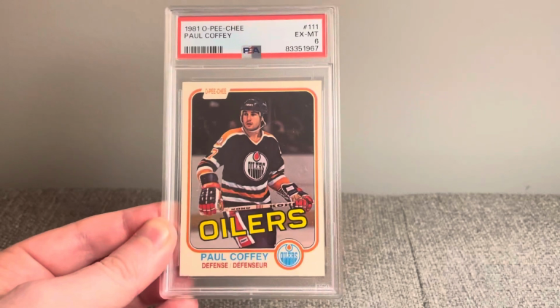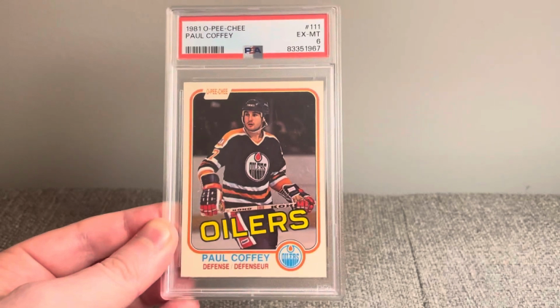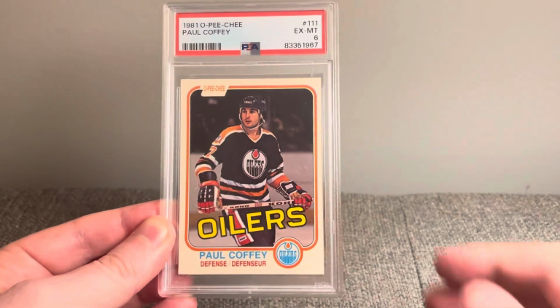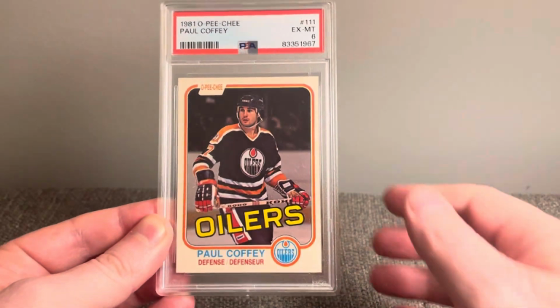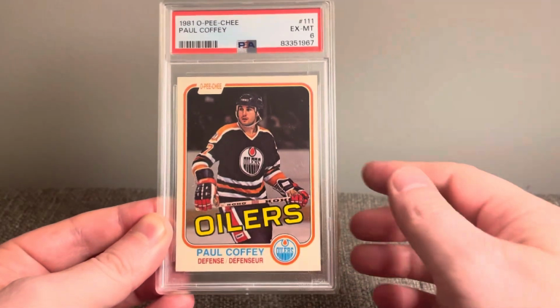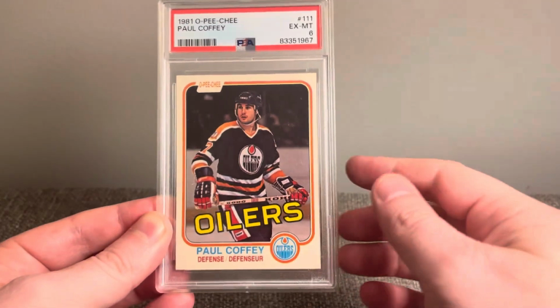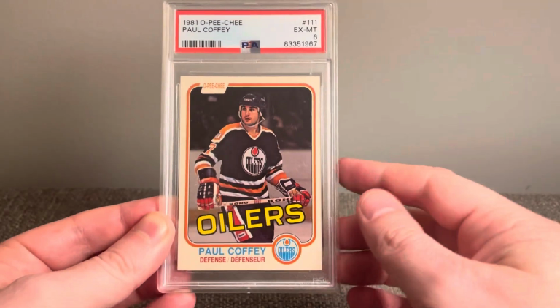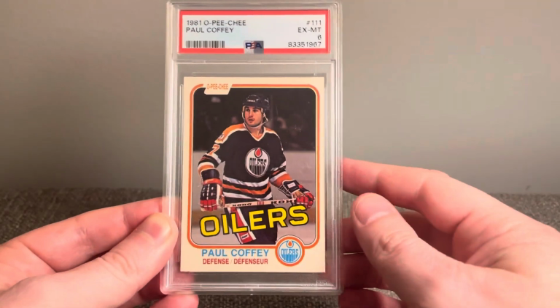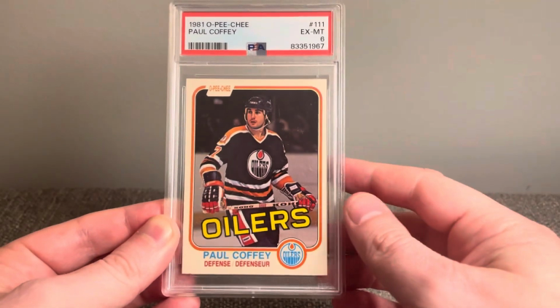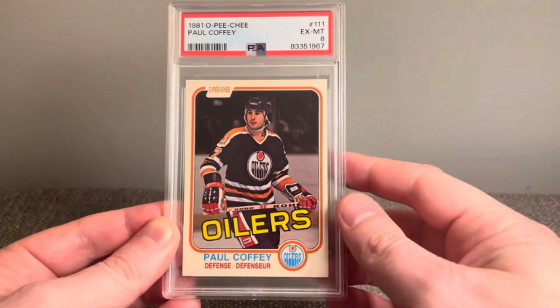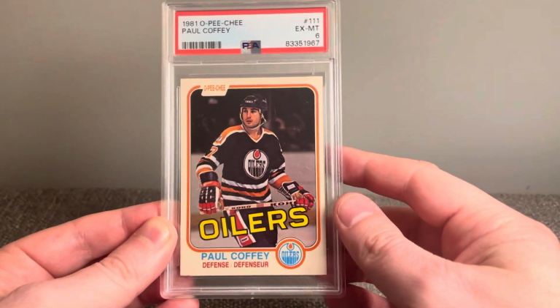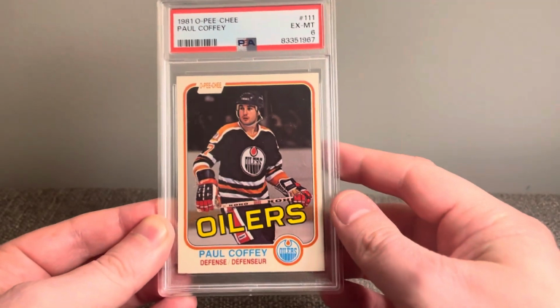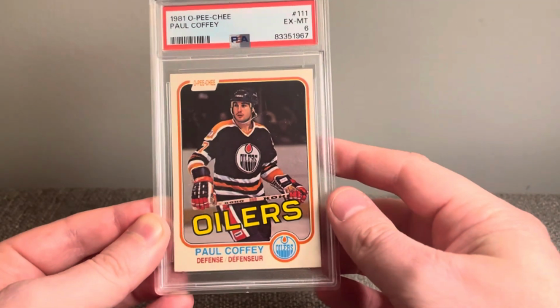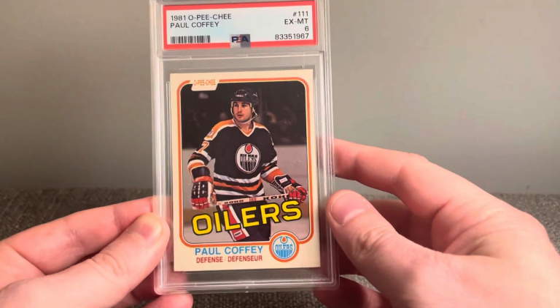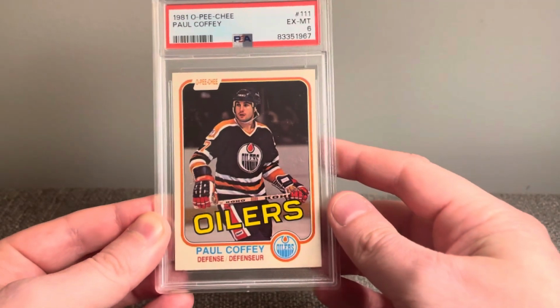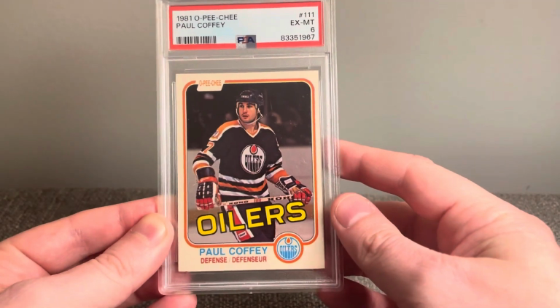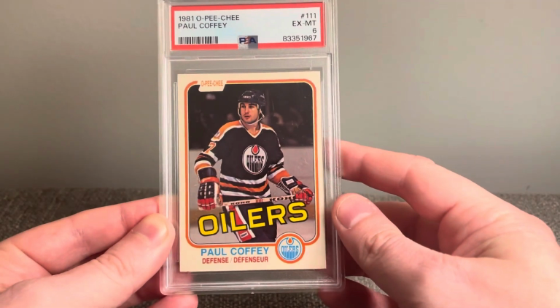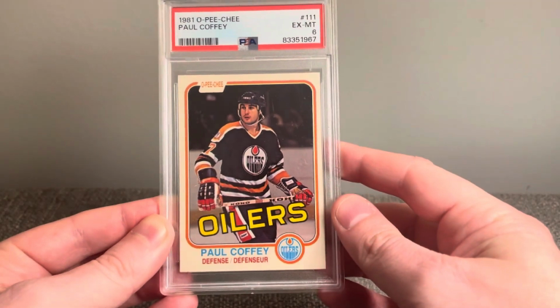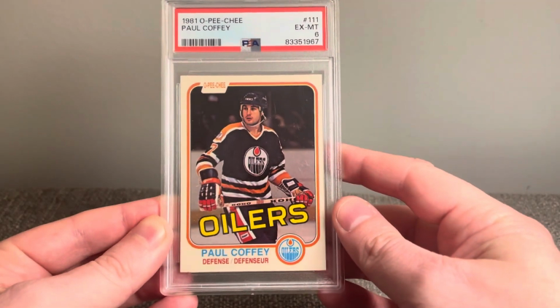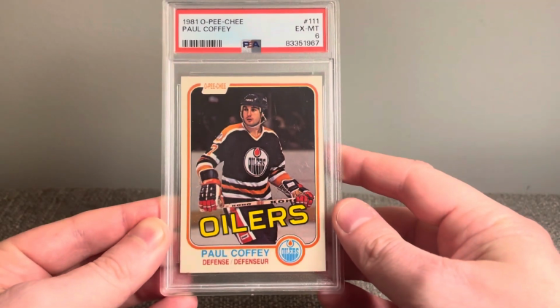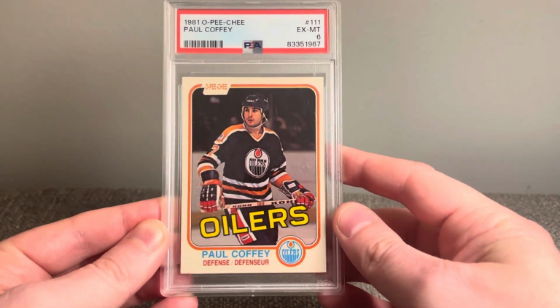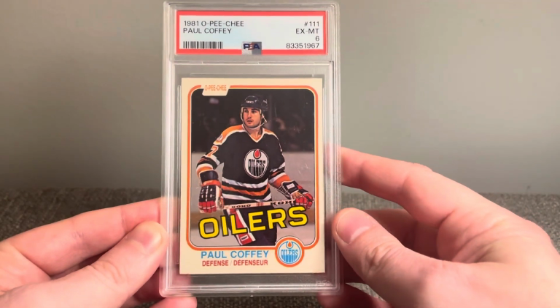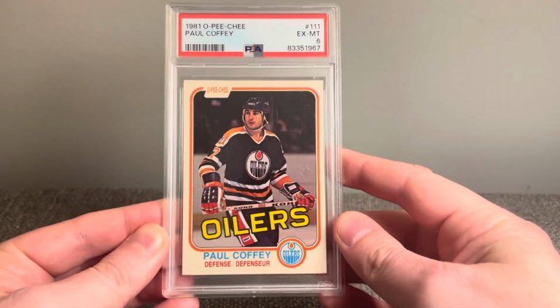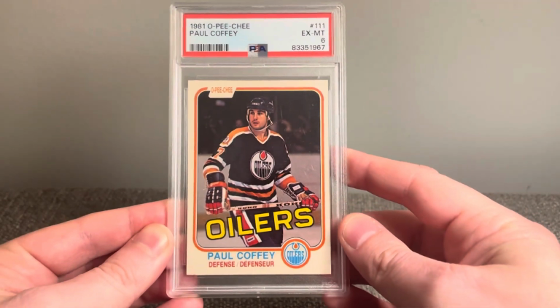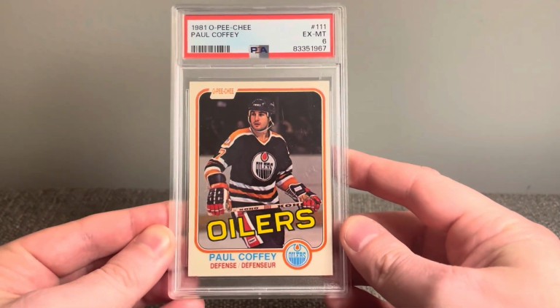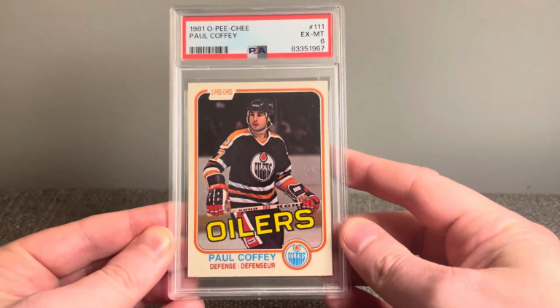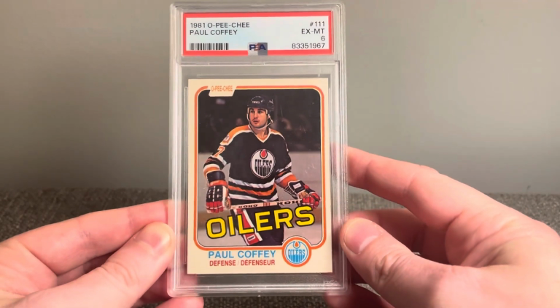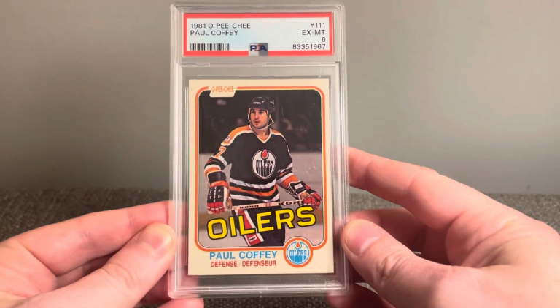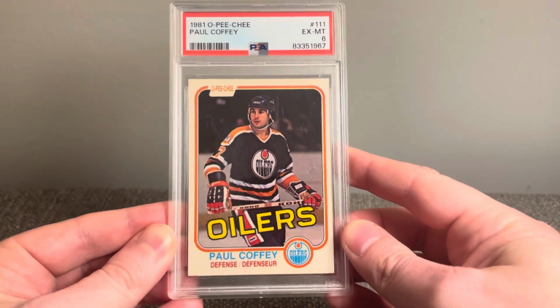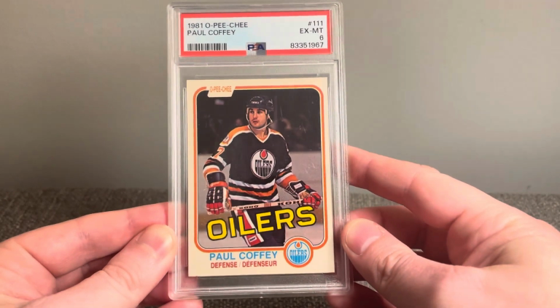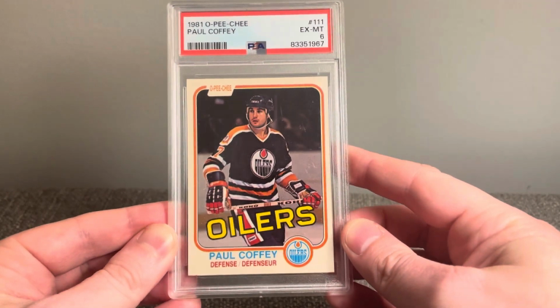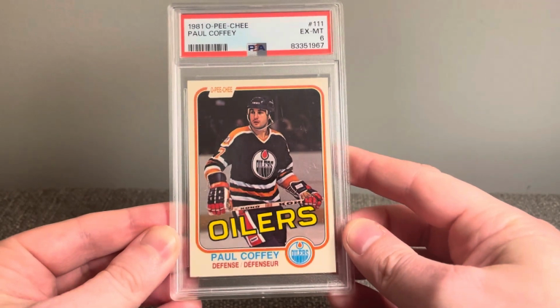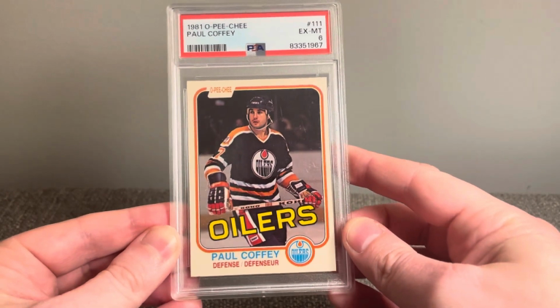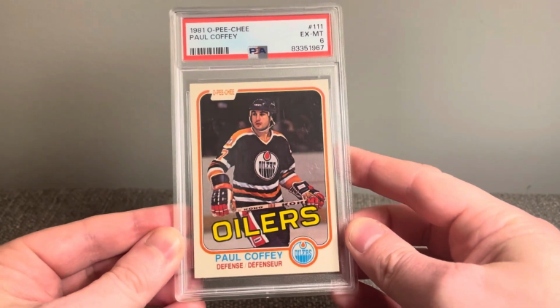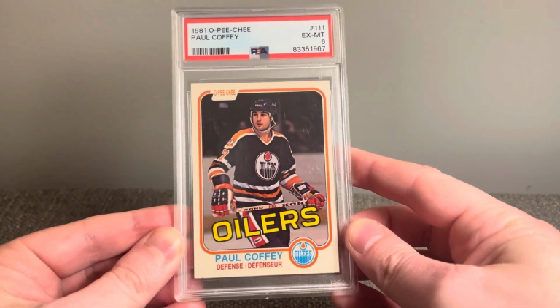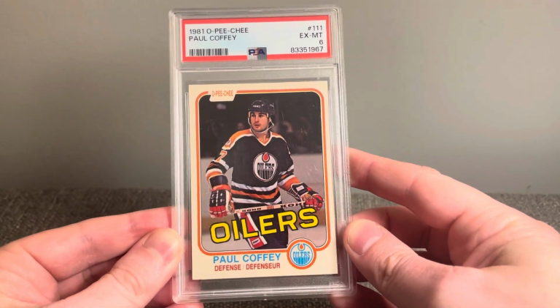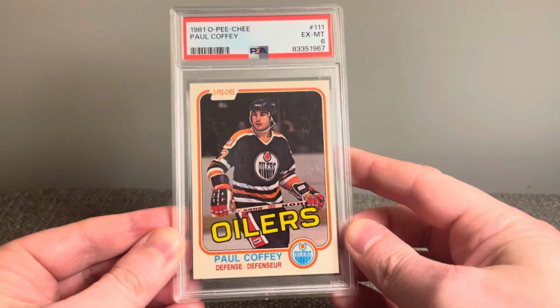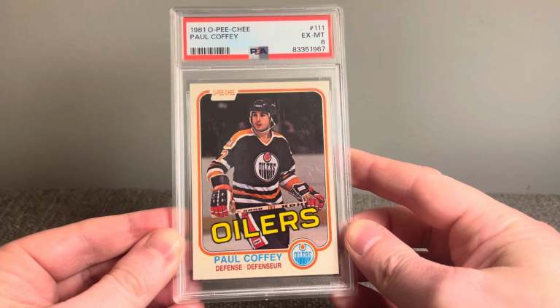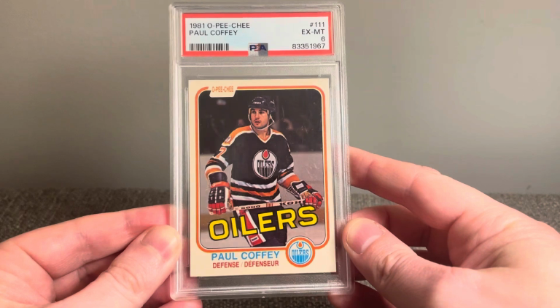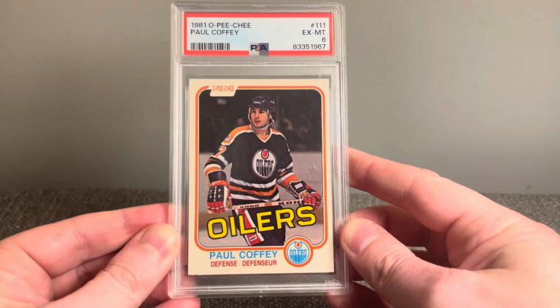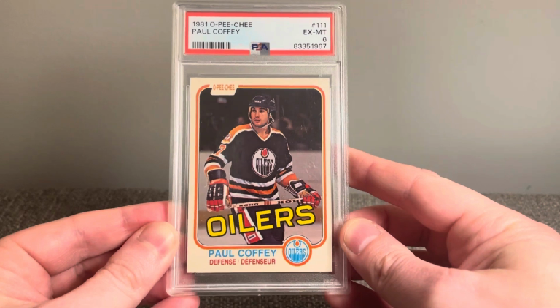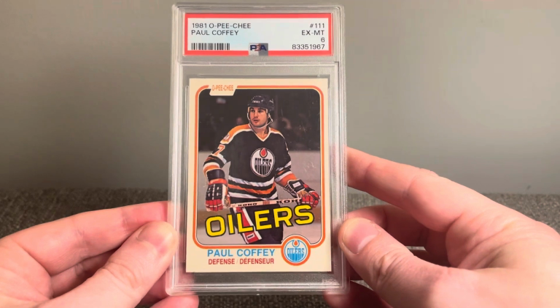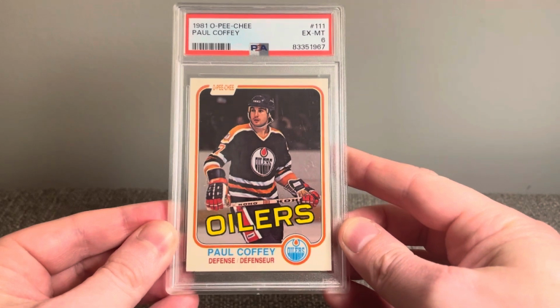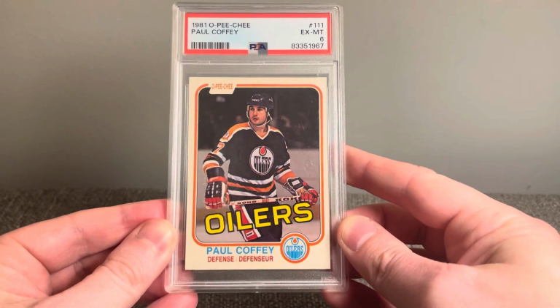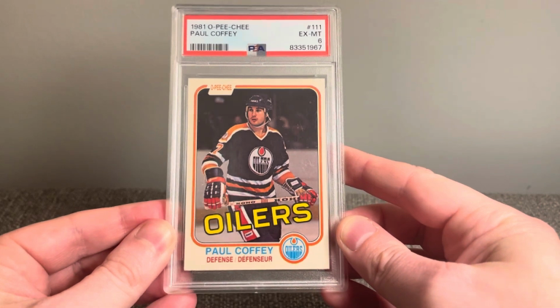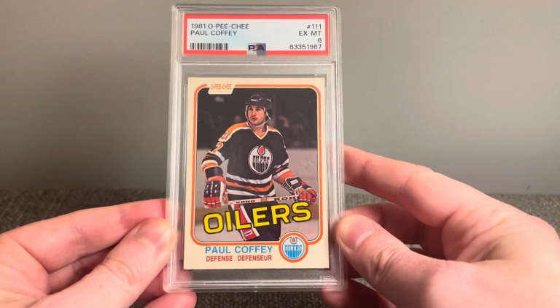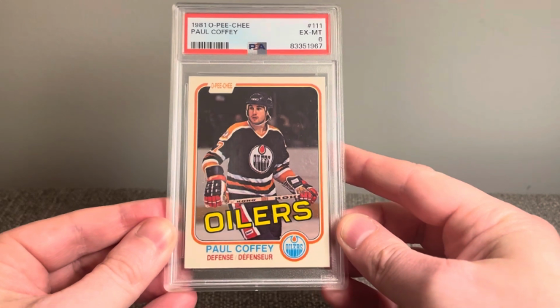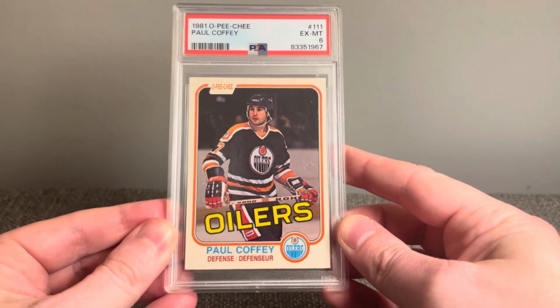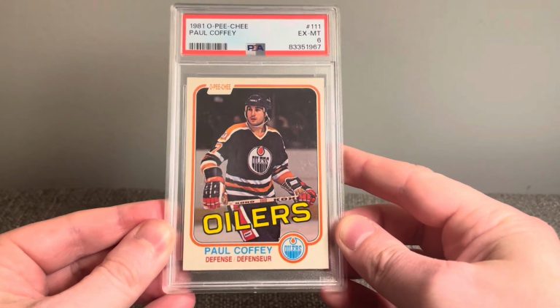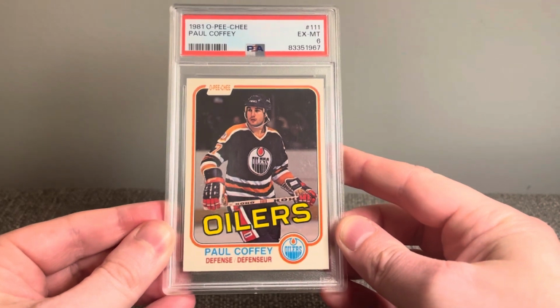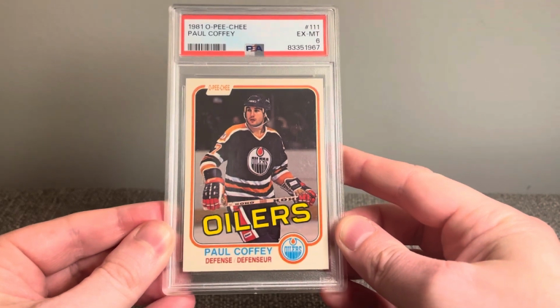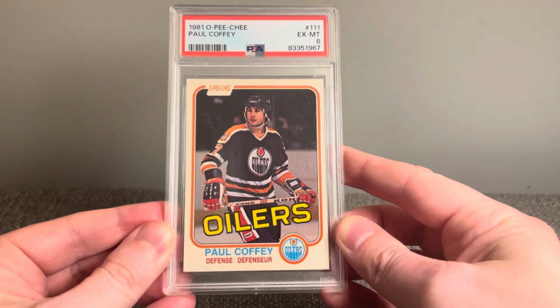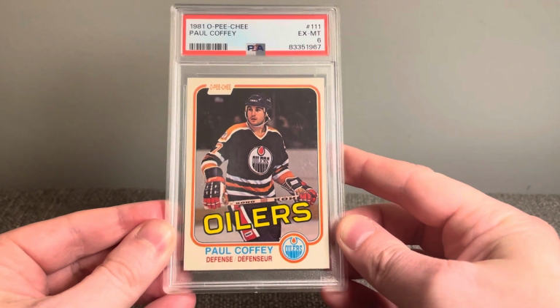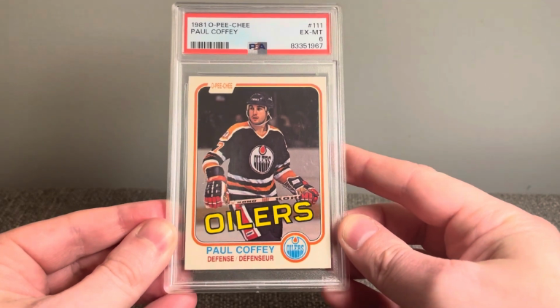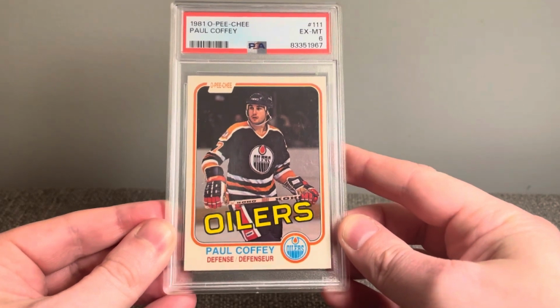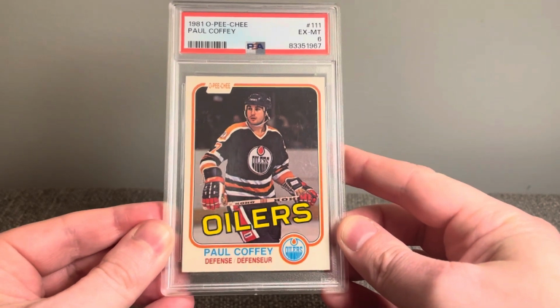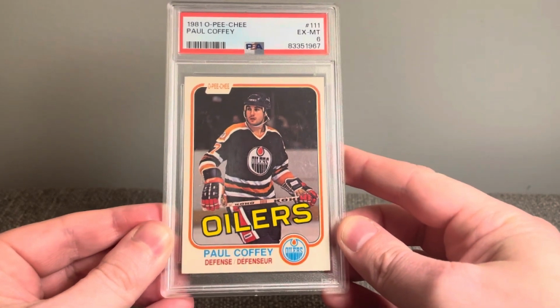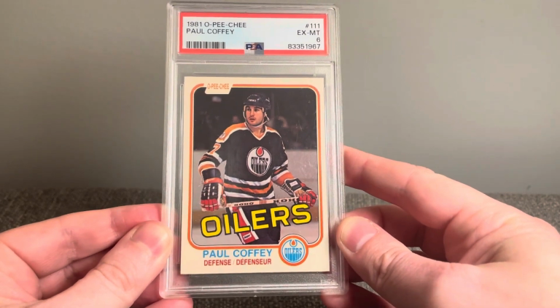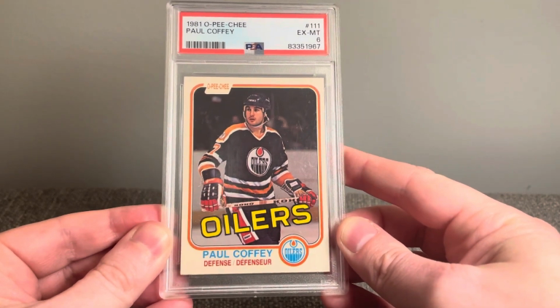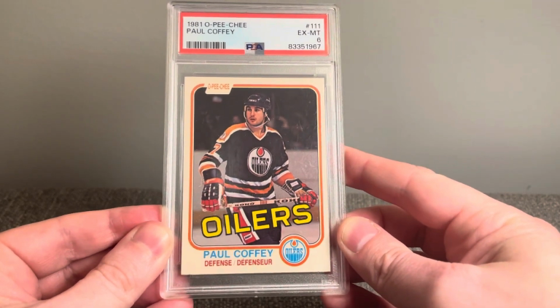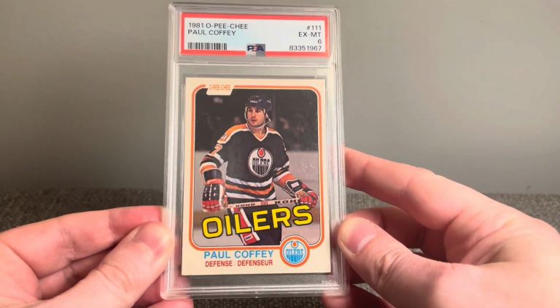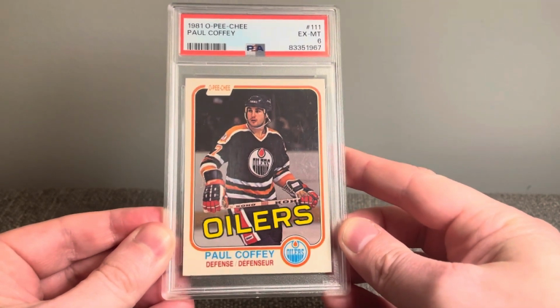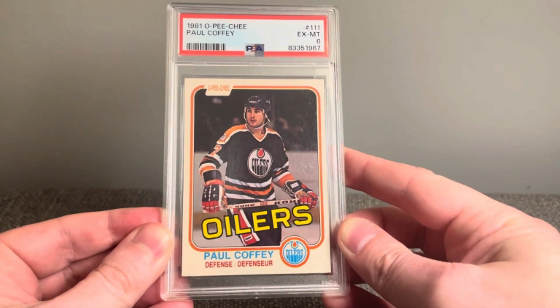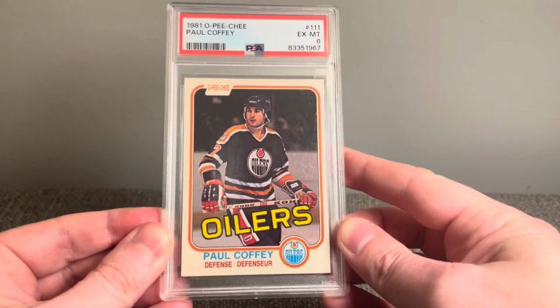Hey everyone, Brian here, Hodges1455, coming at you with another video. Today's video, I'm going to be sharing a handful of pickups to get shared and put away in the collection.